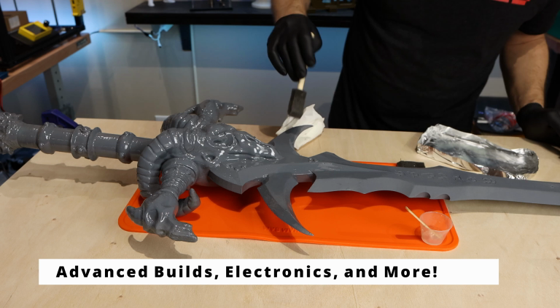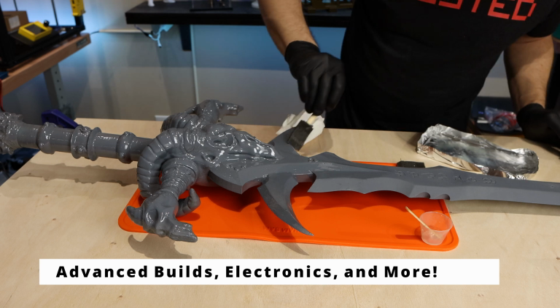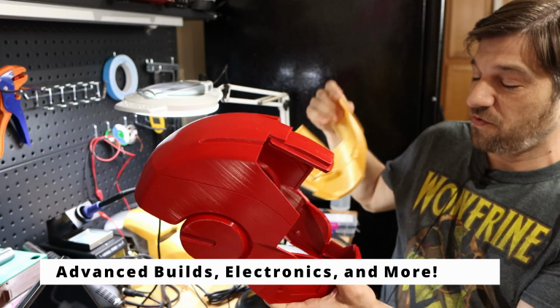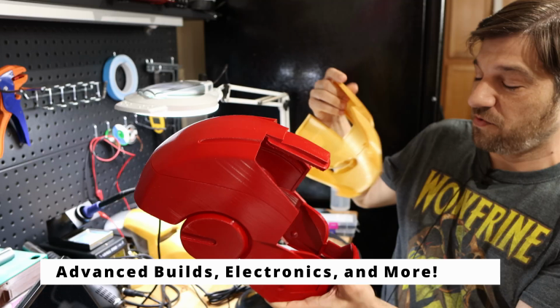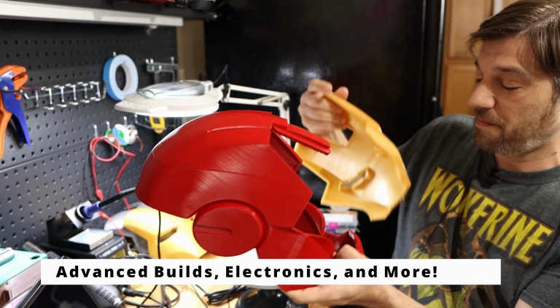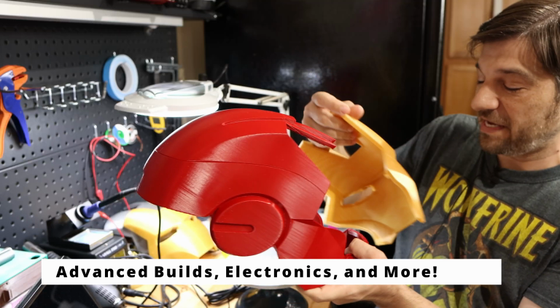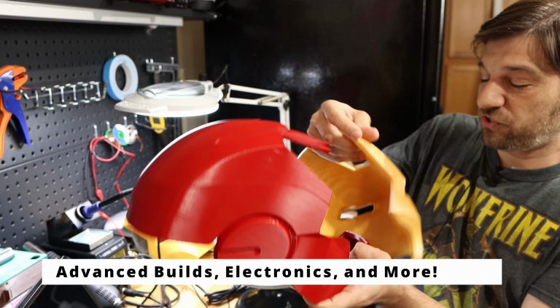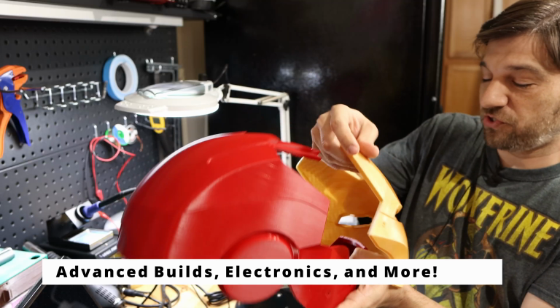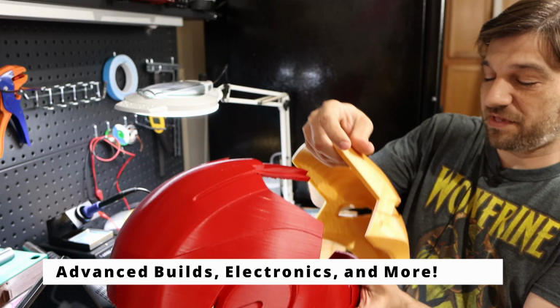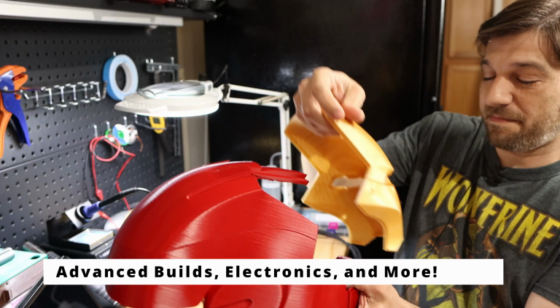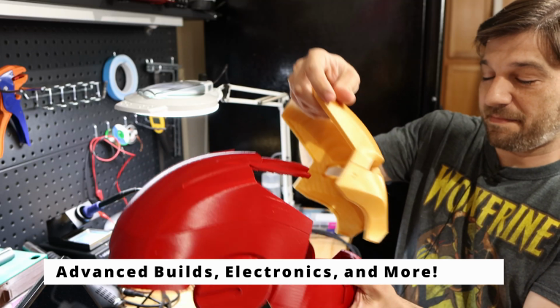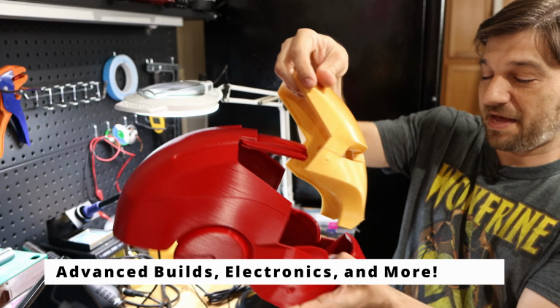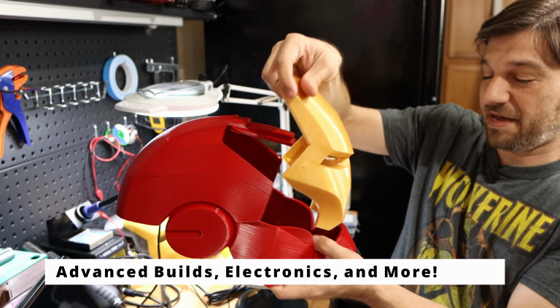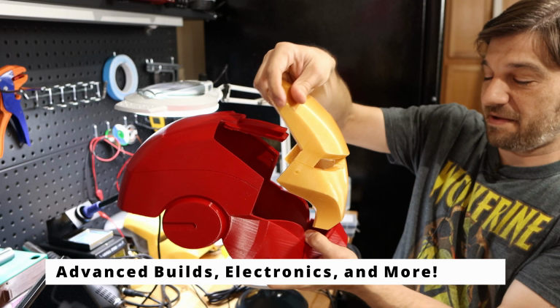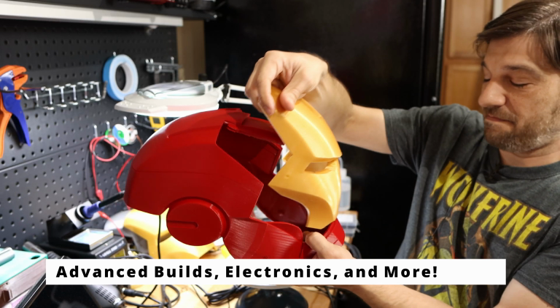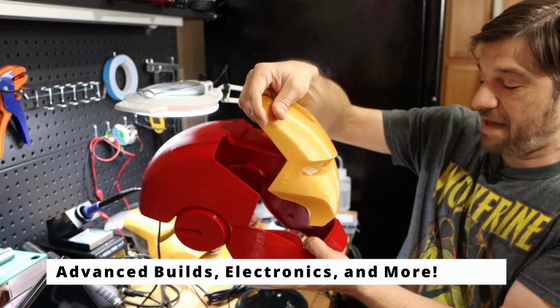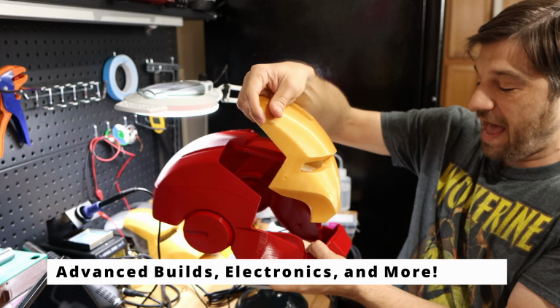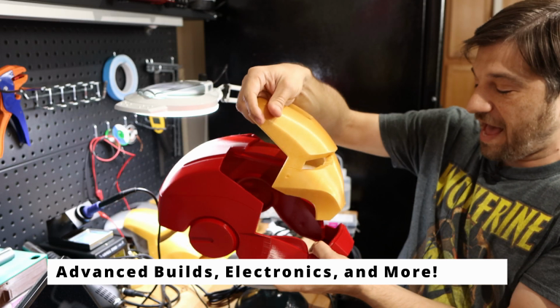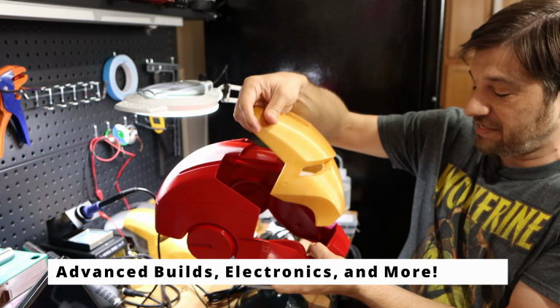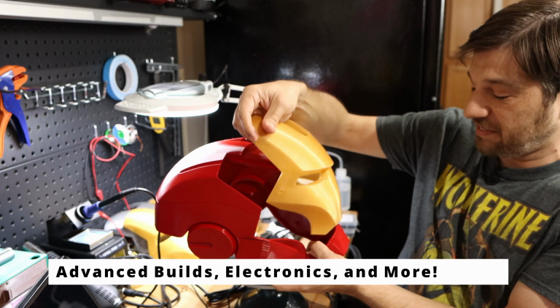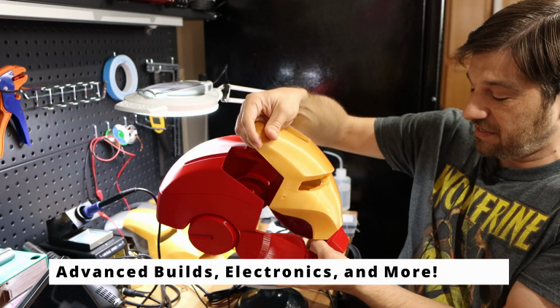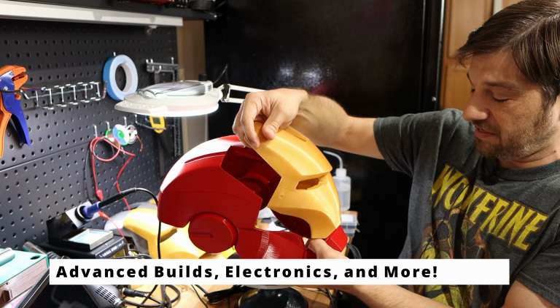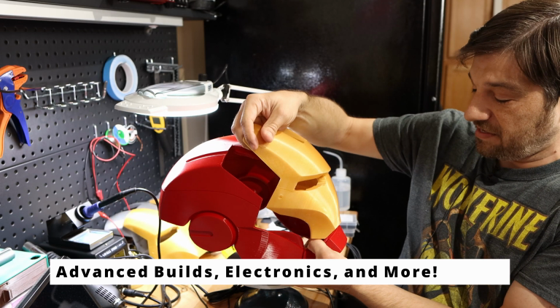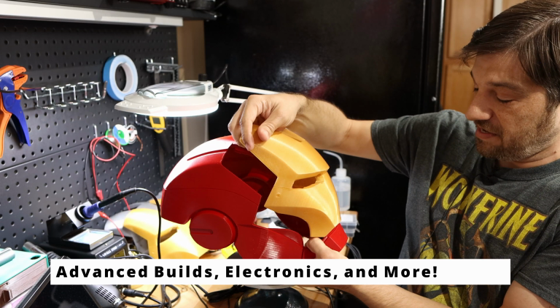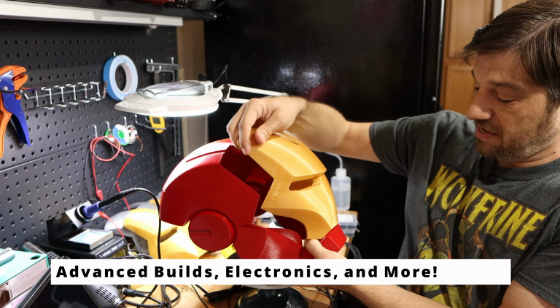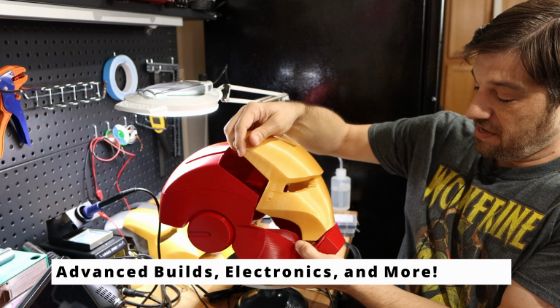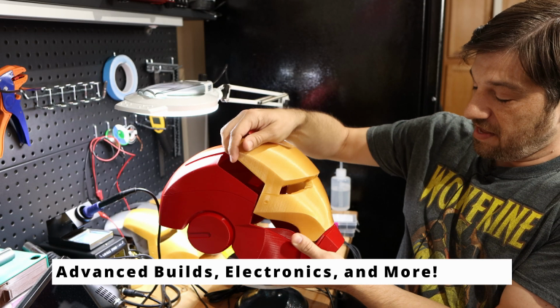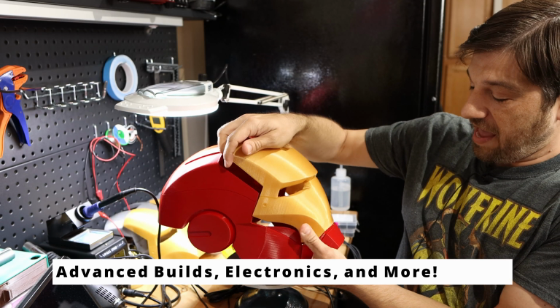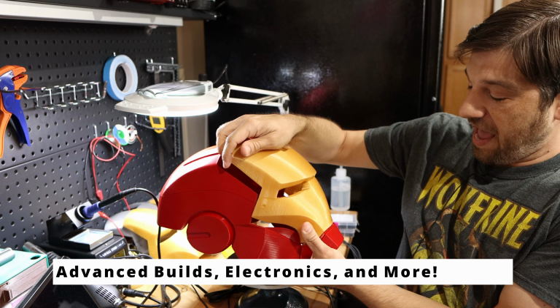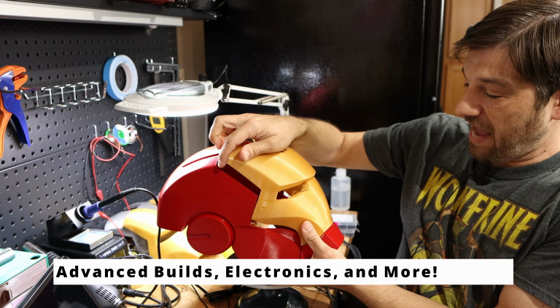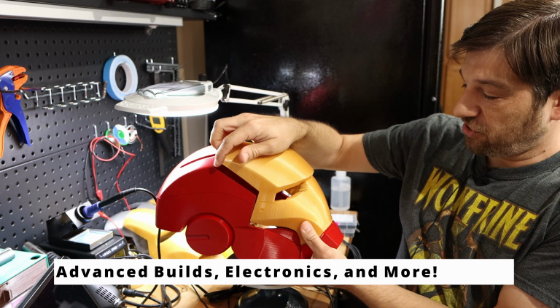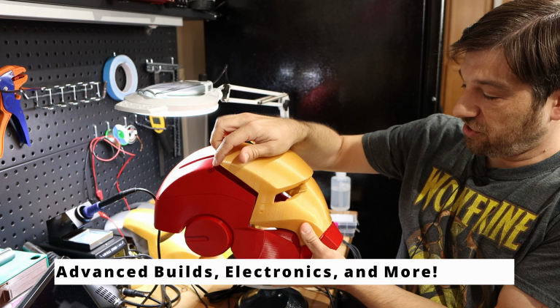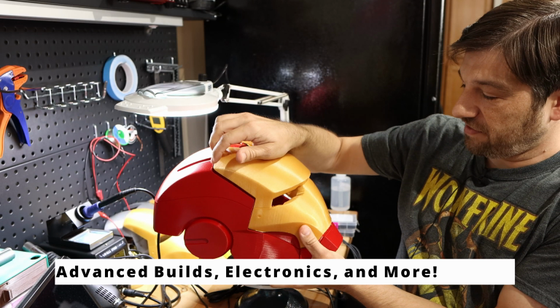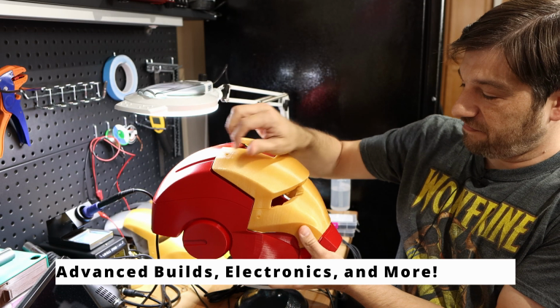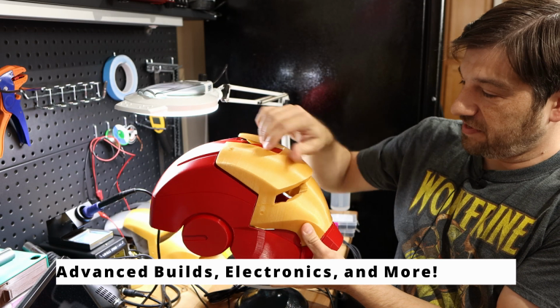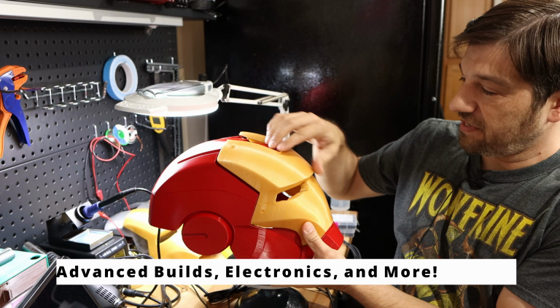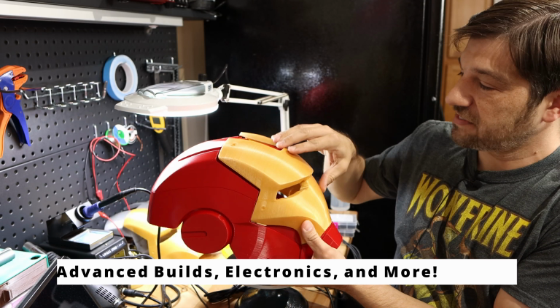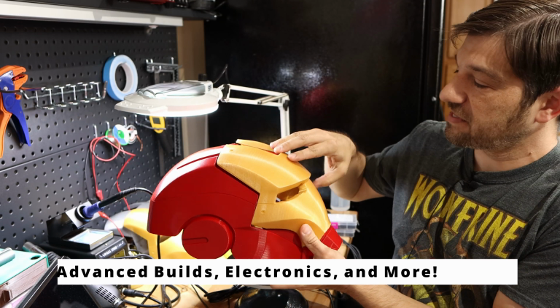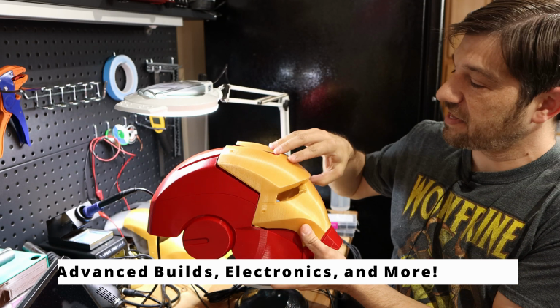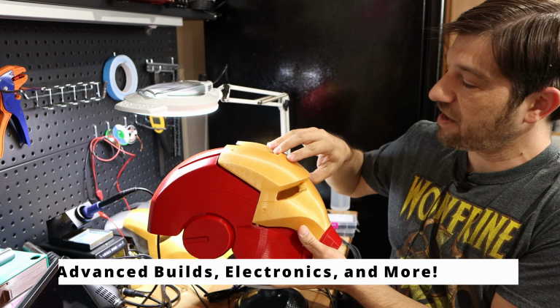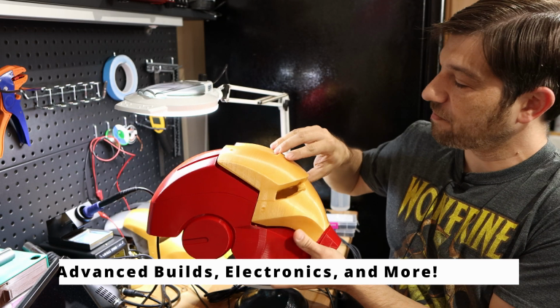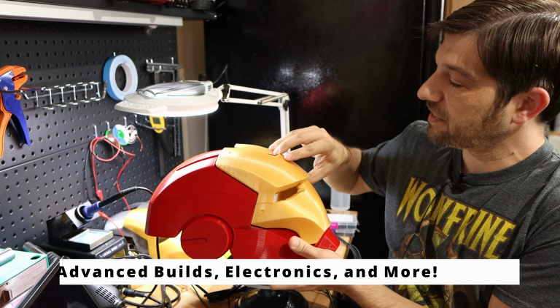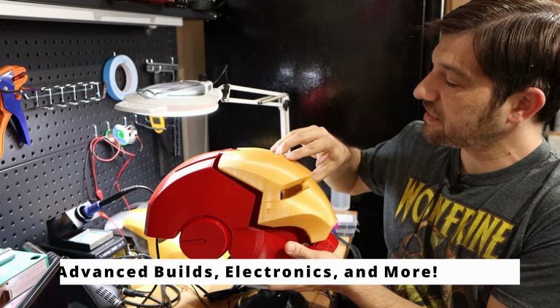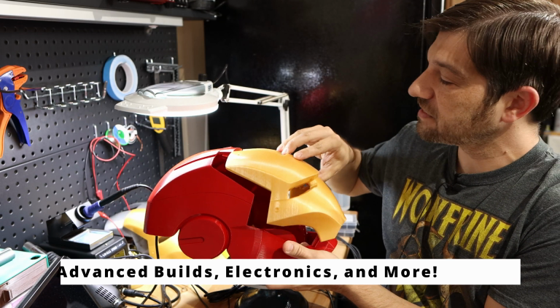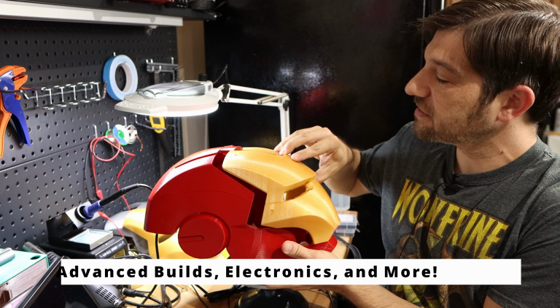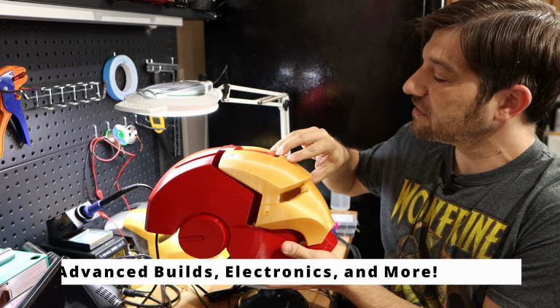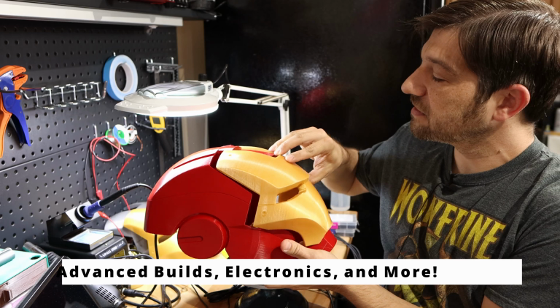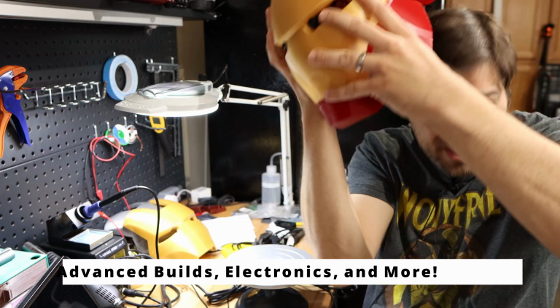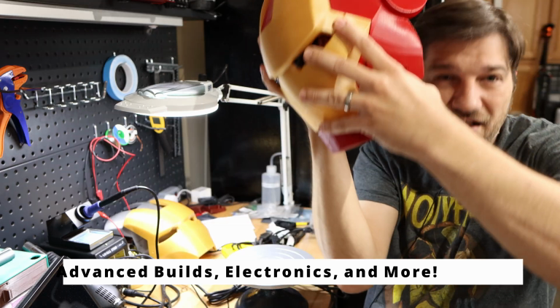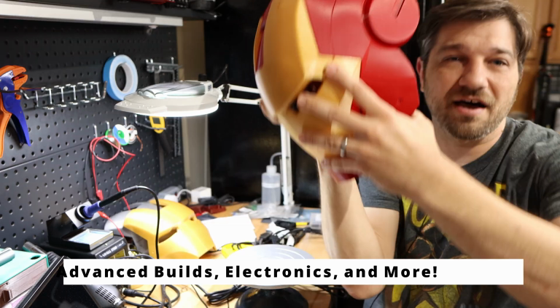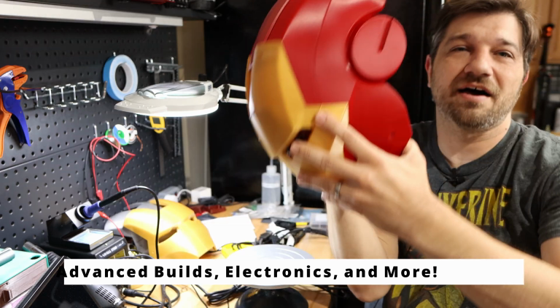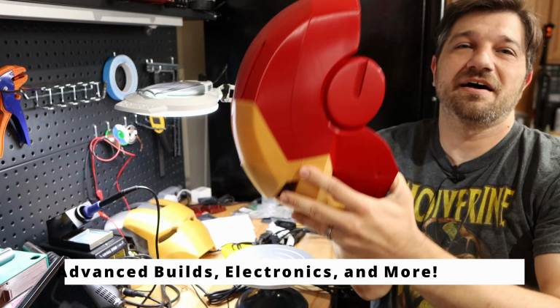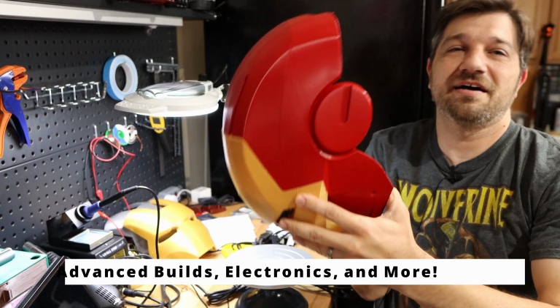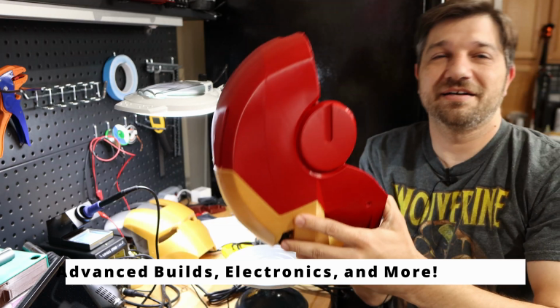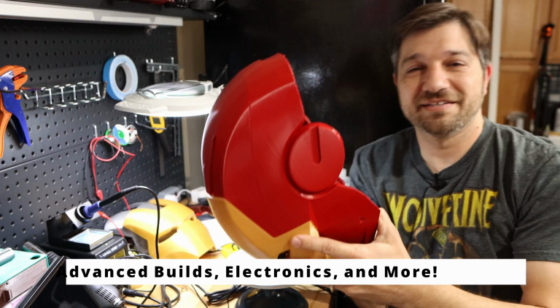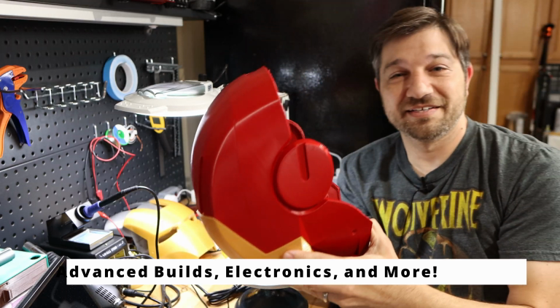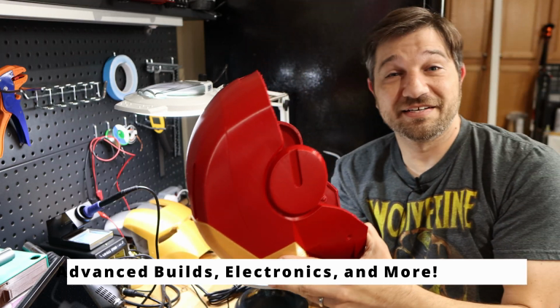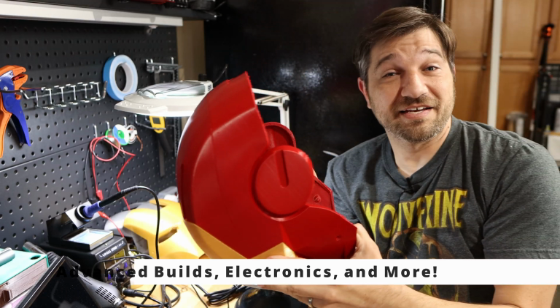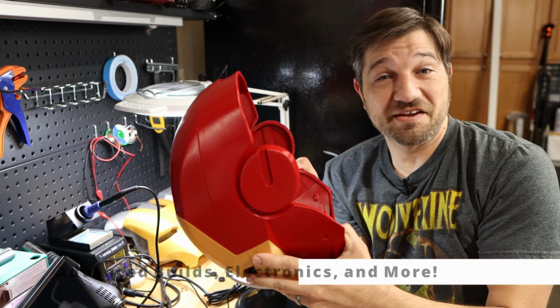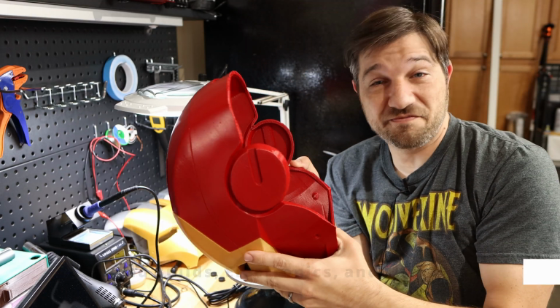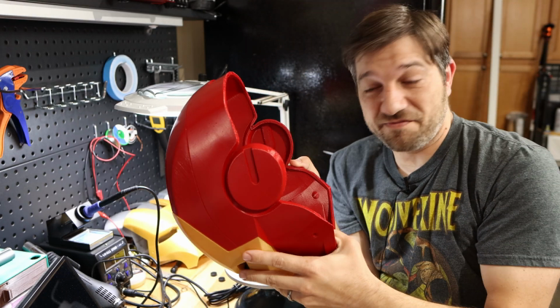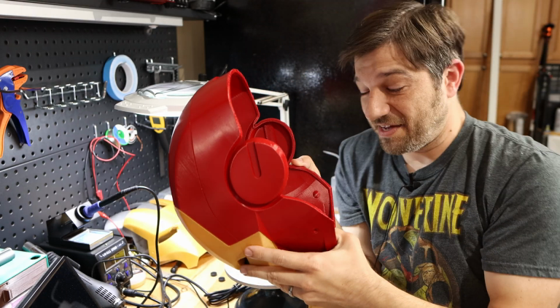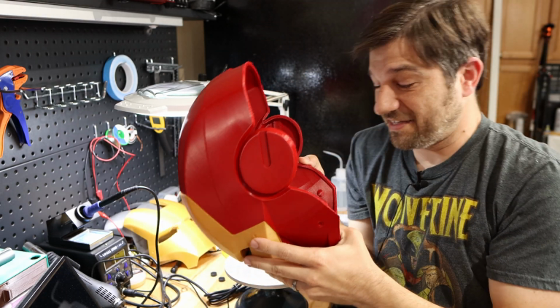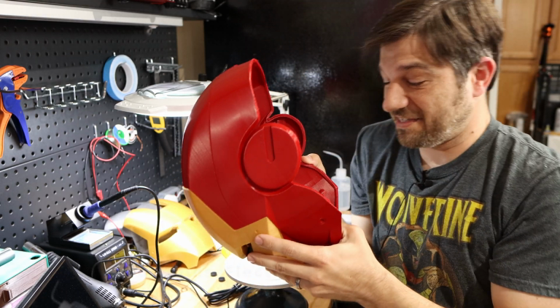I want to make sure that my mask actually fits the helmet. It fits.